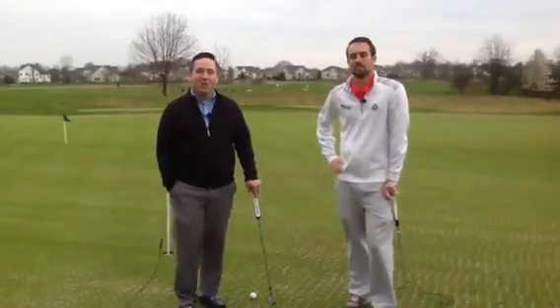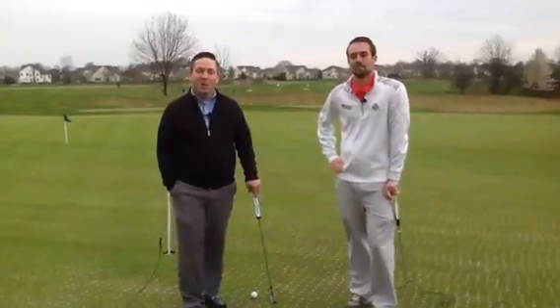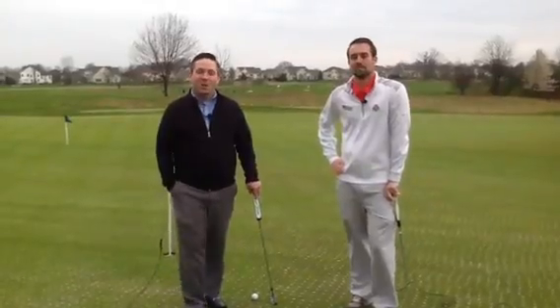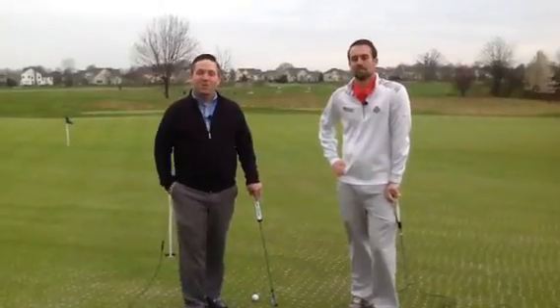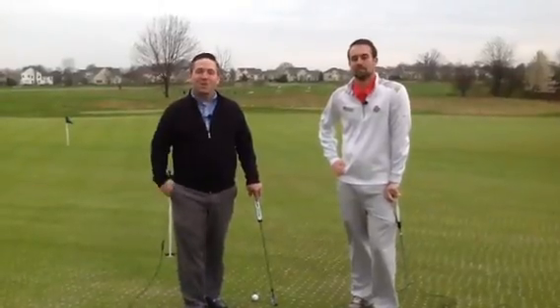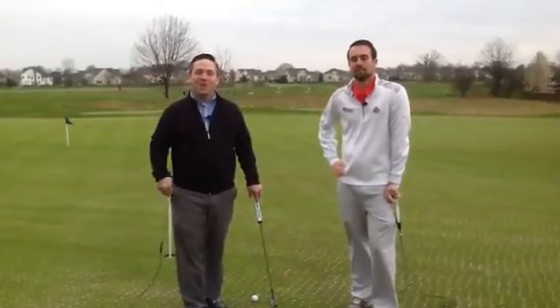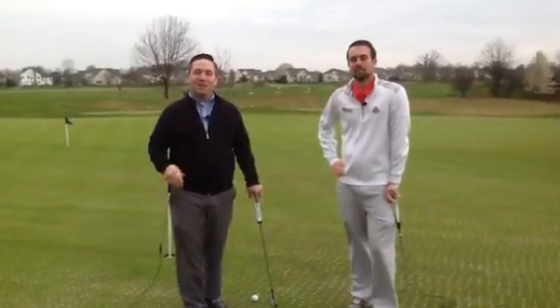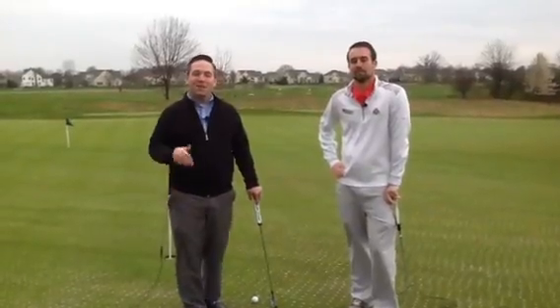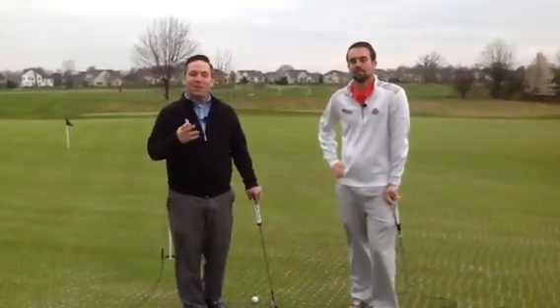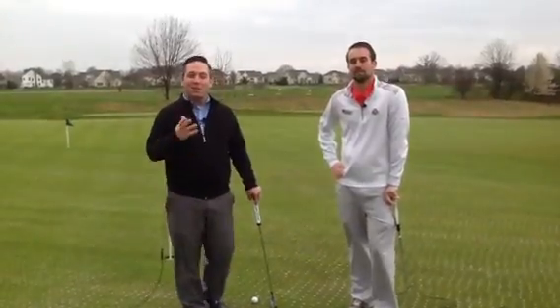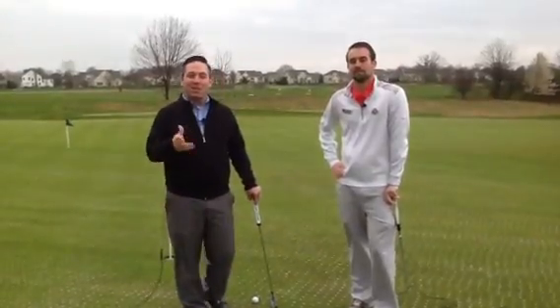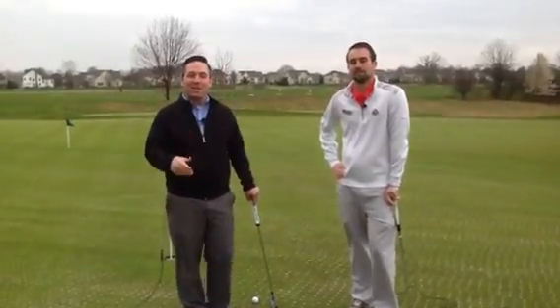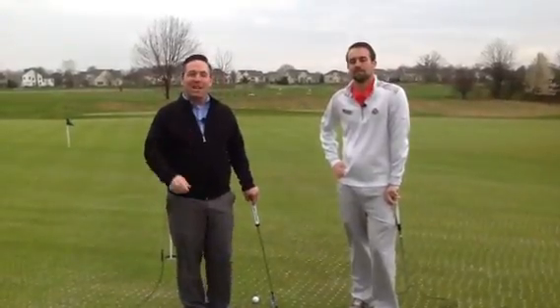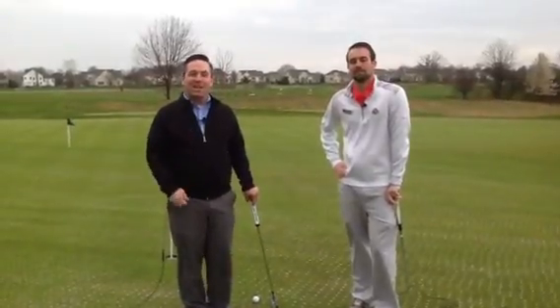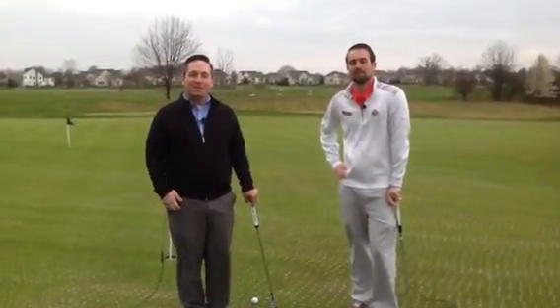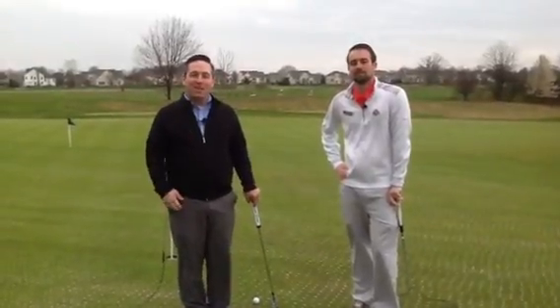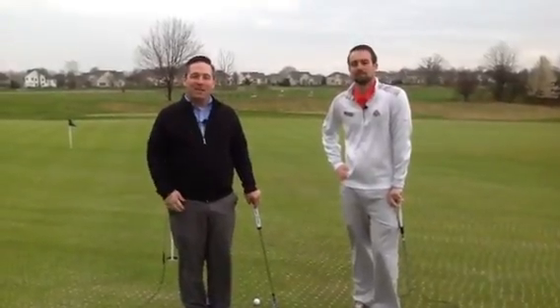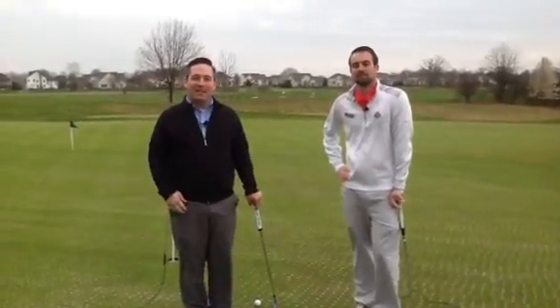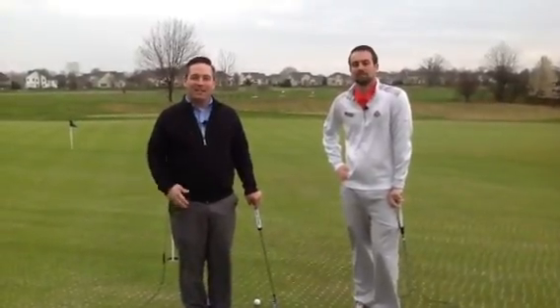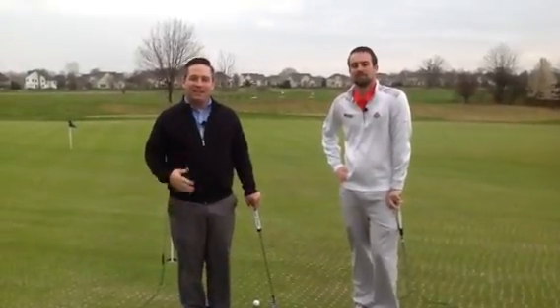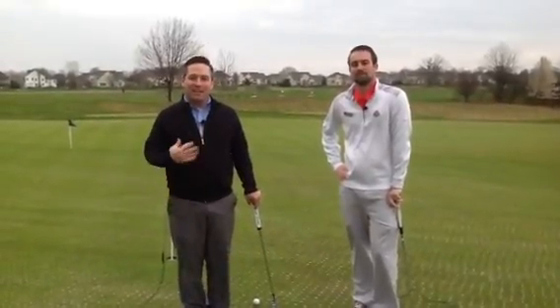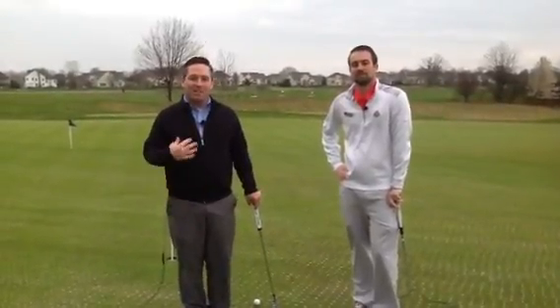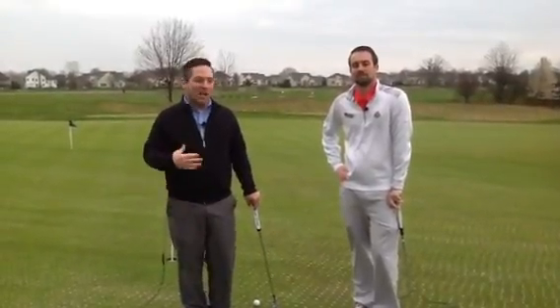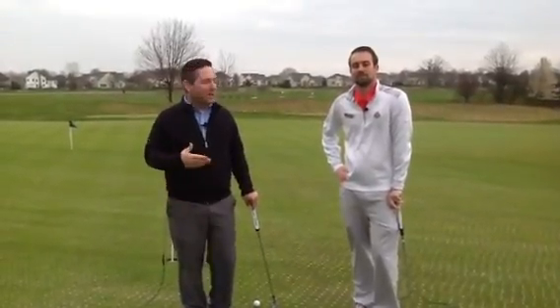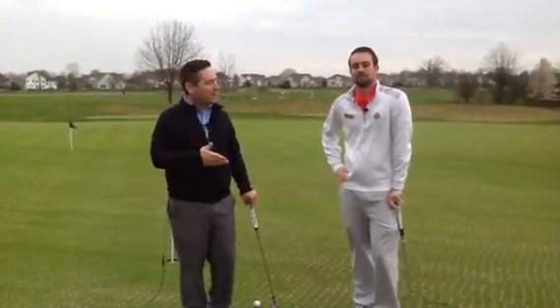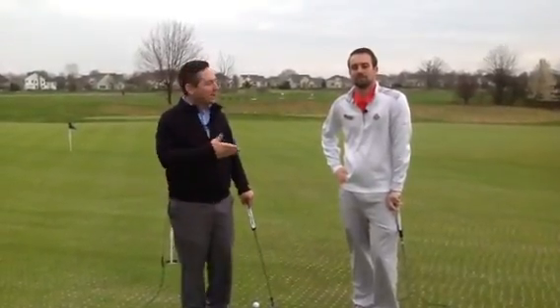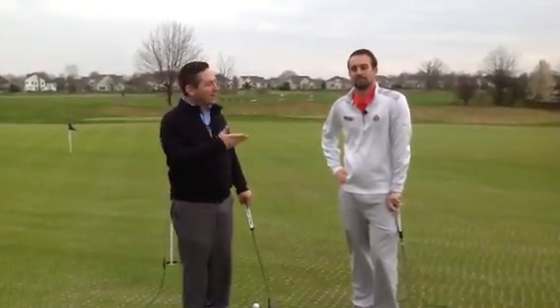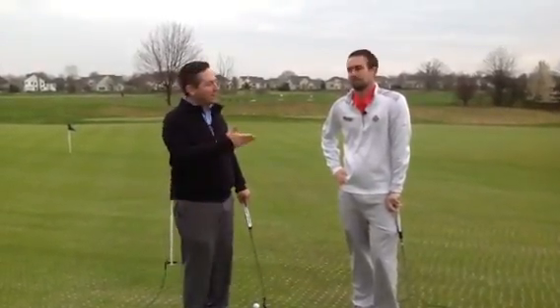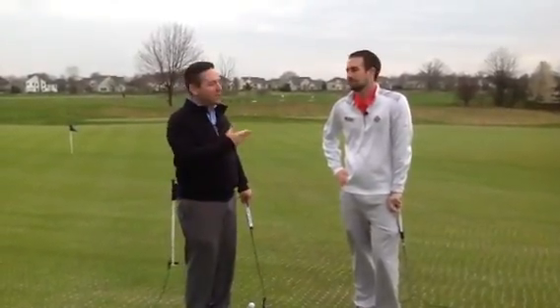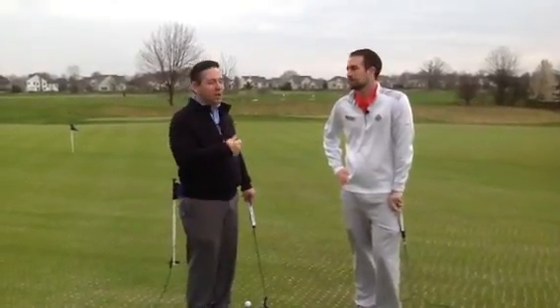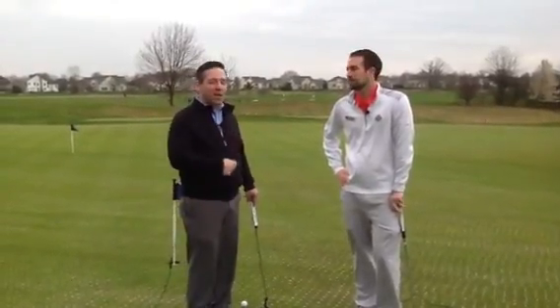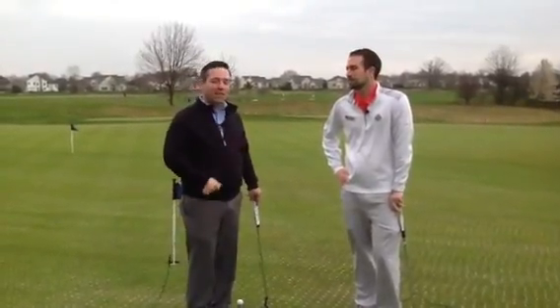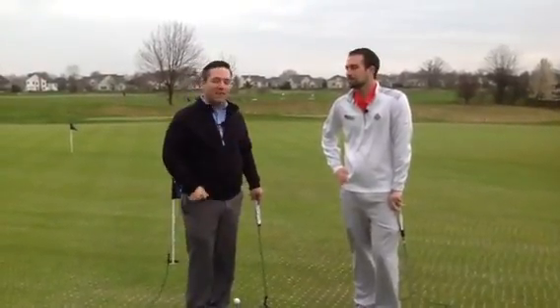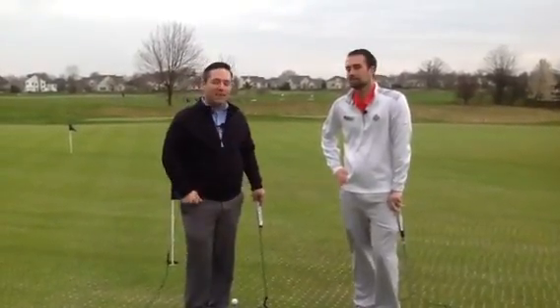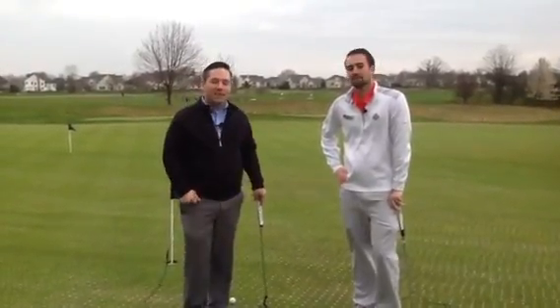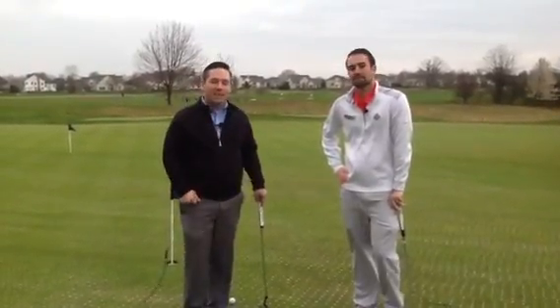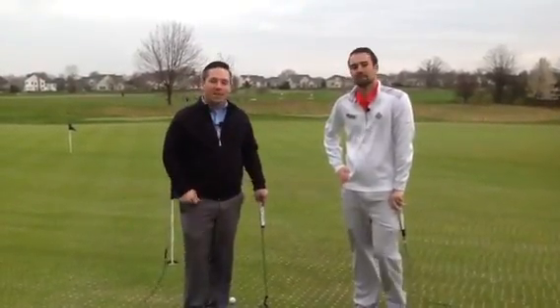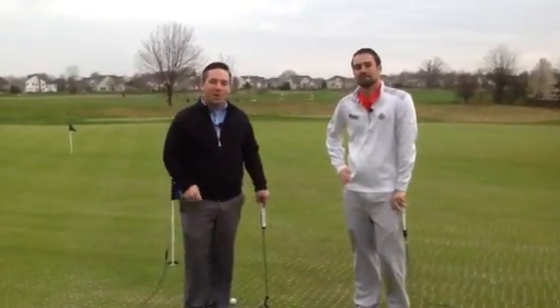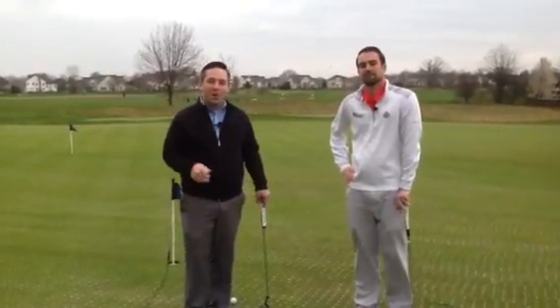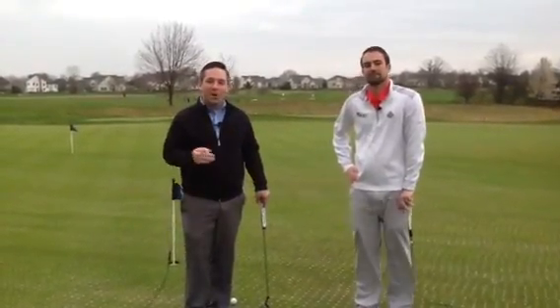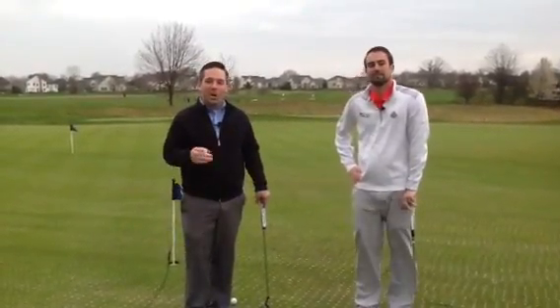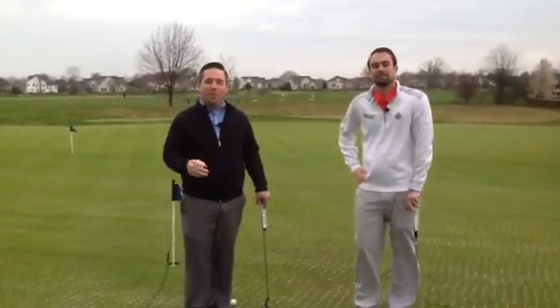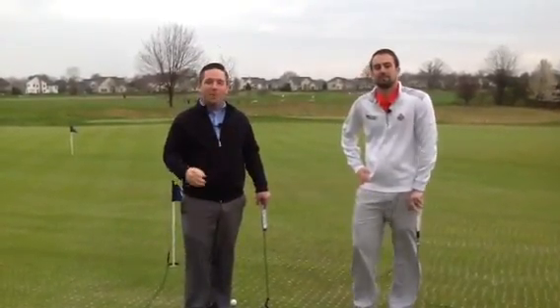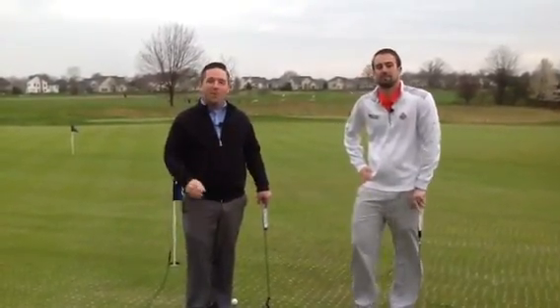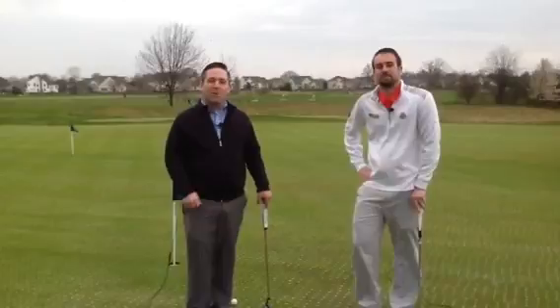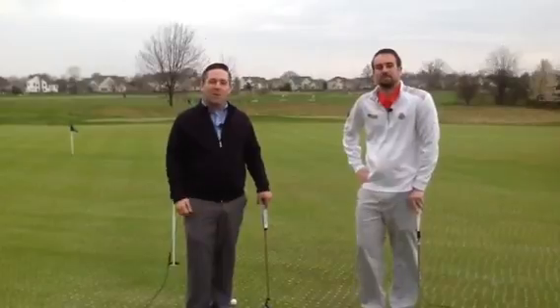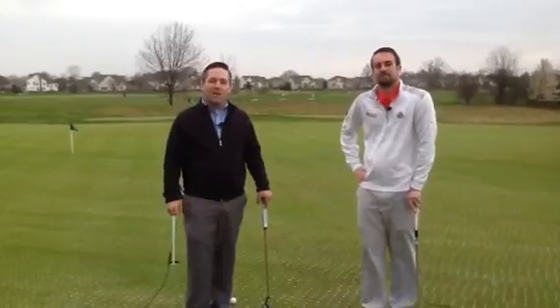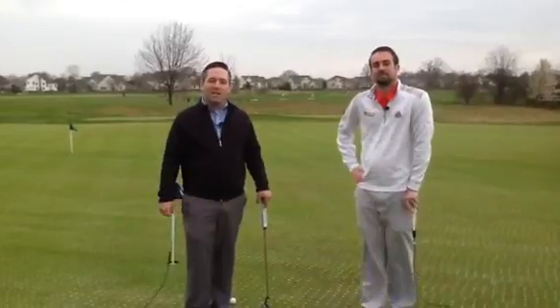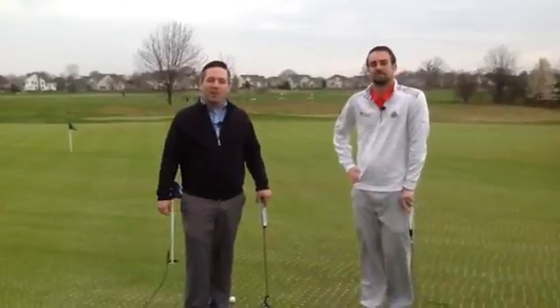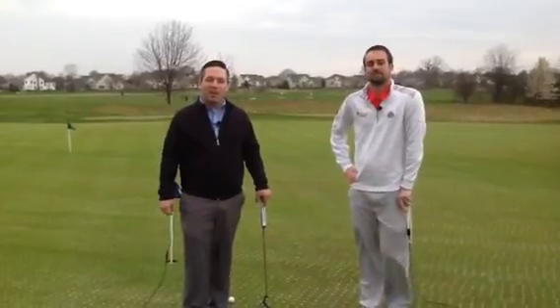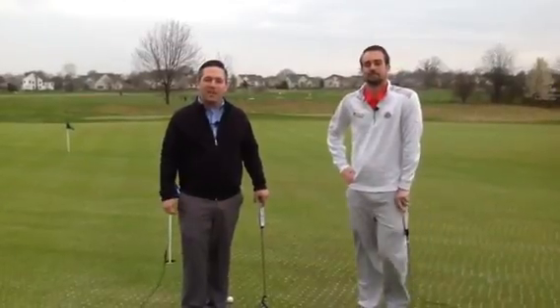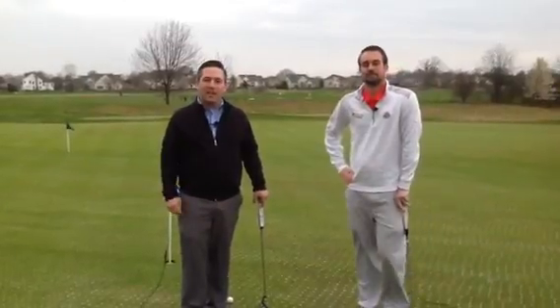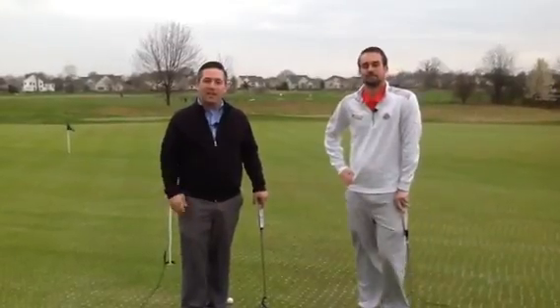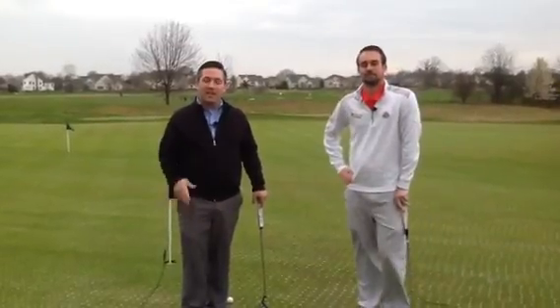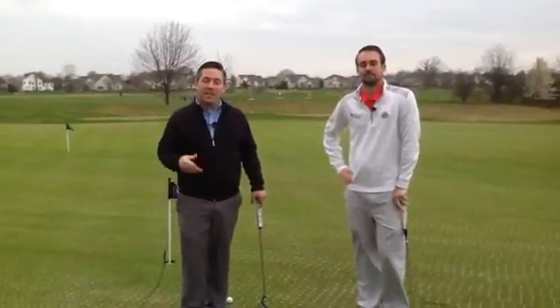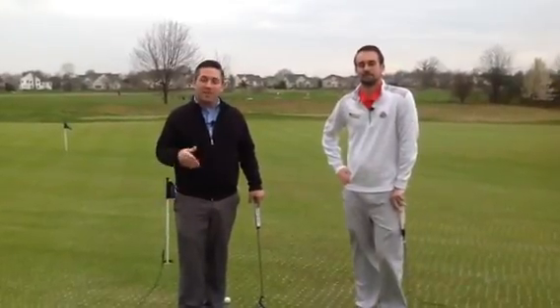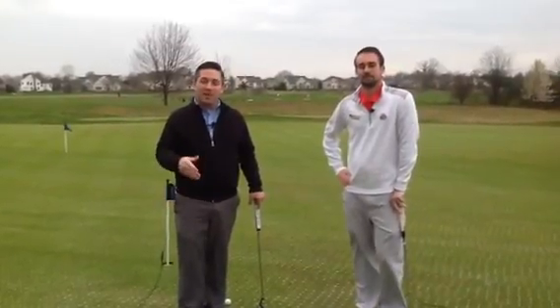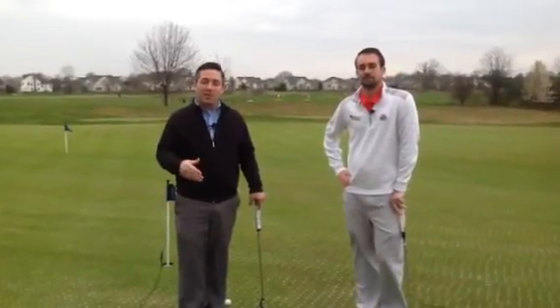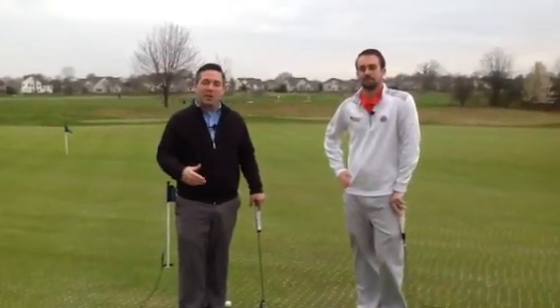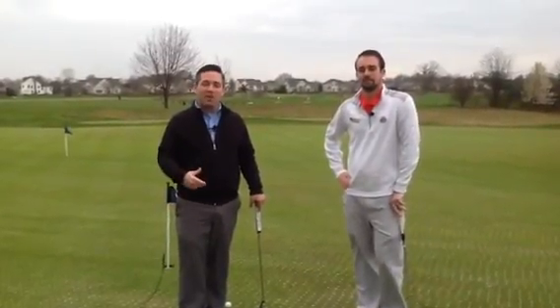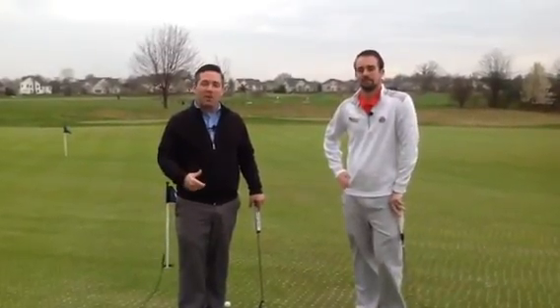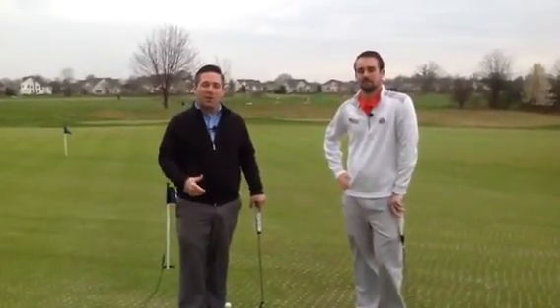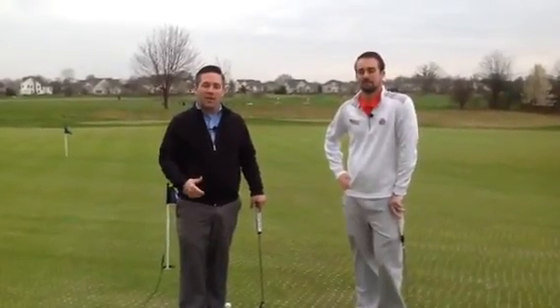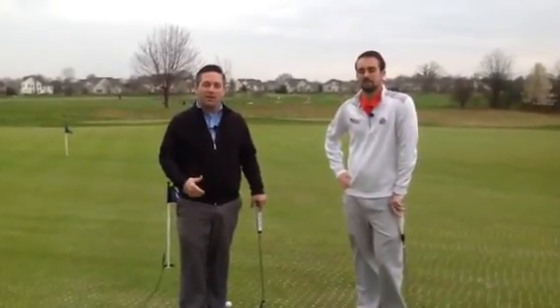Welcome to another edition of the Medallion Minute. I'm Michael and this is Jonathan, and we're here to help you with your pace of play today, especially on the greens.